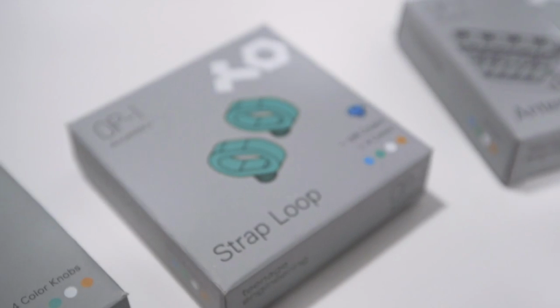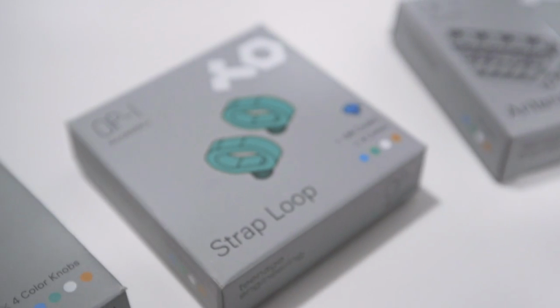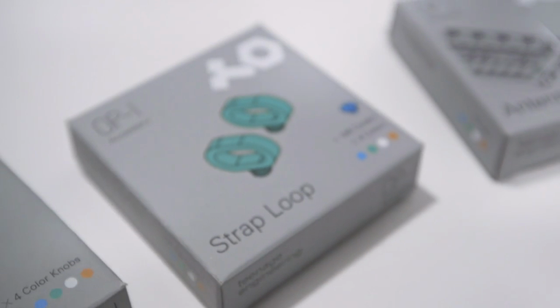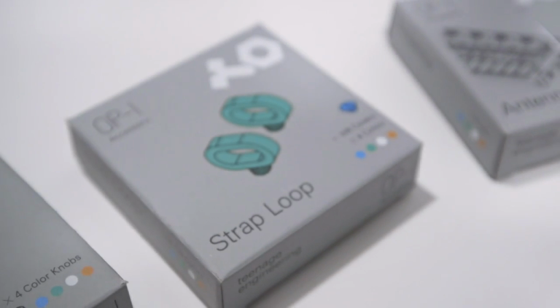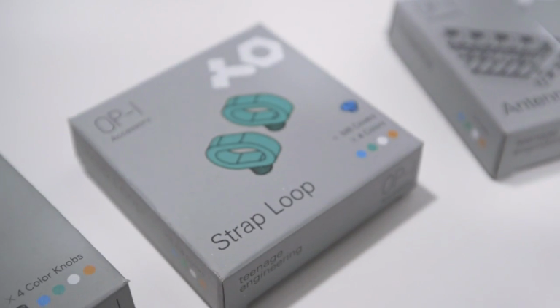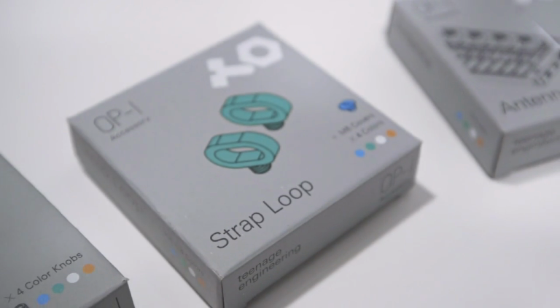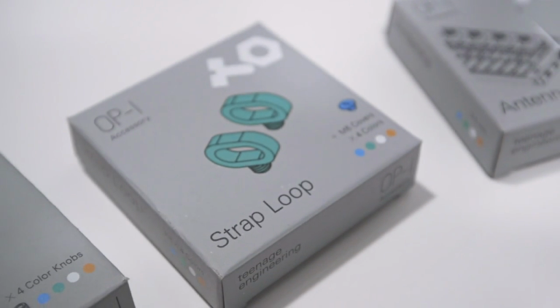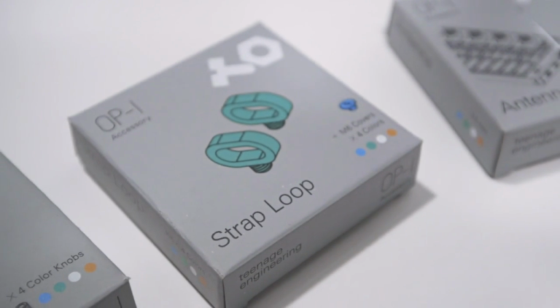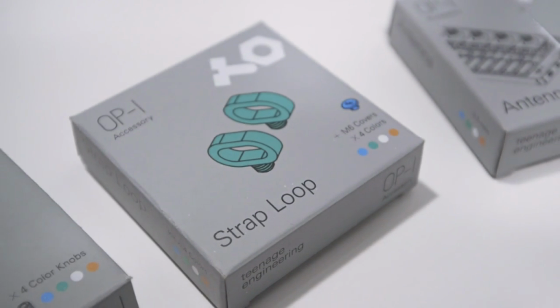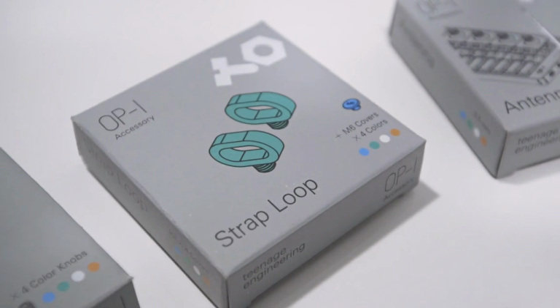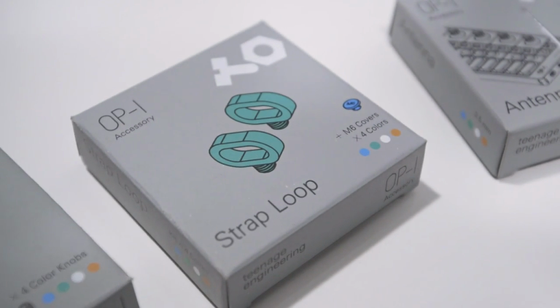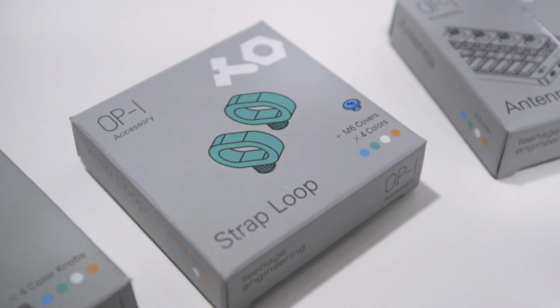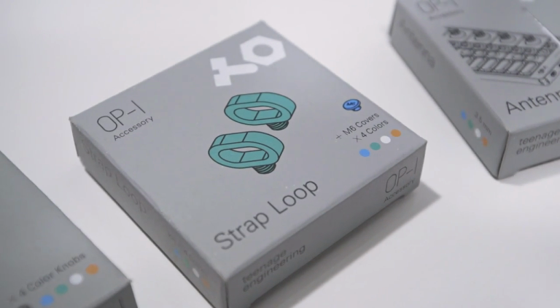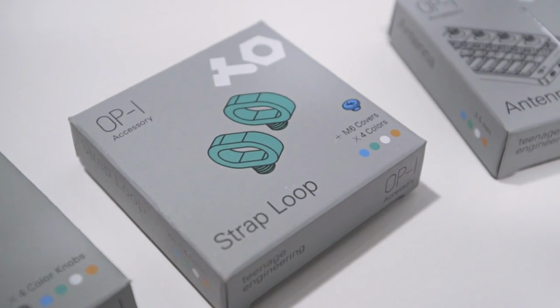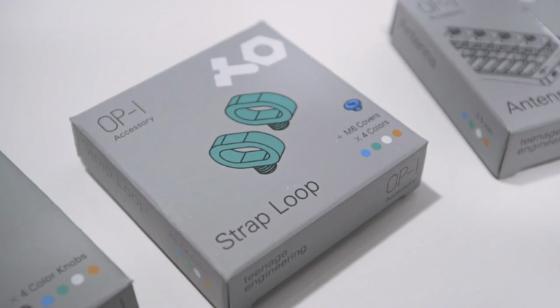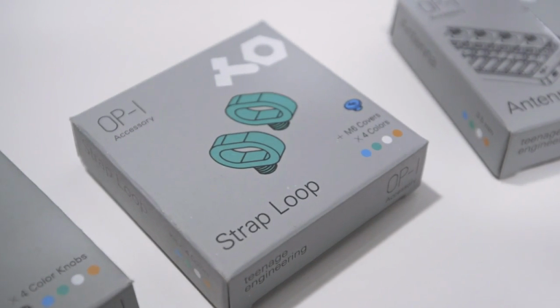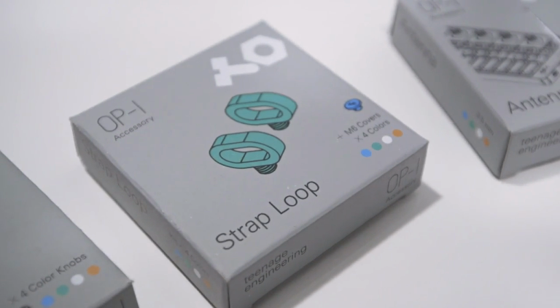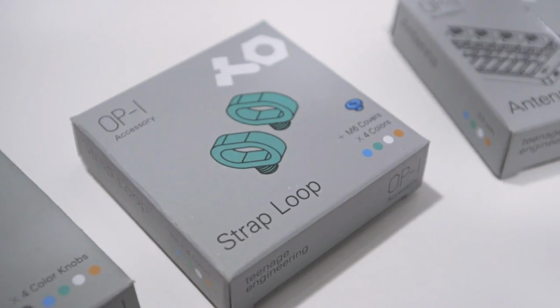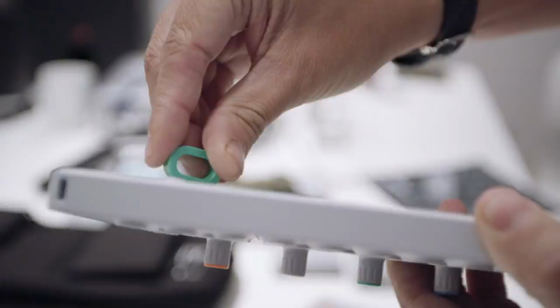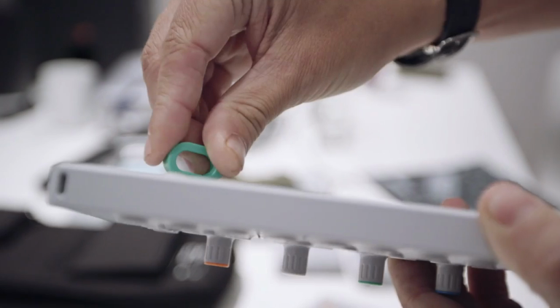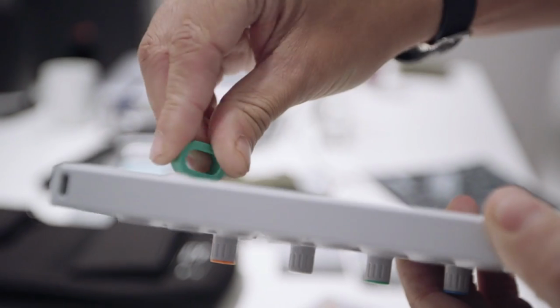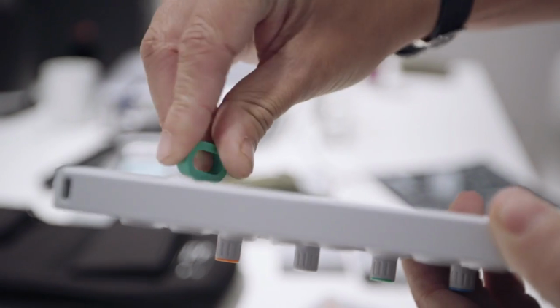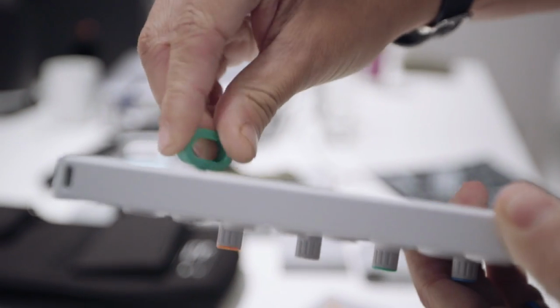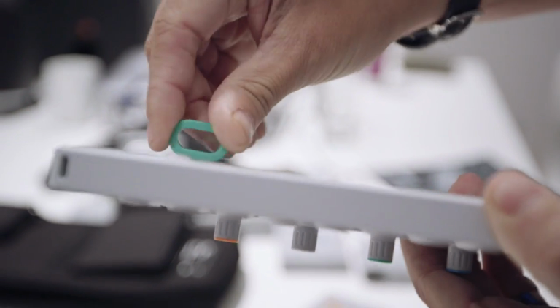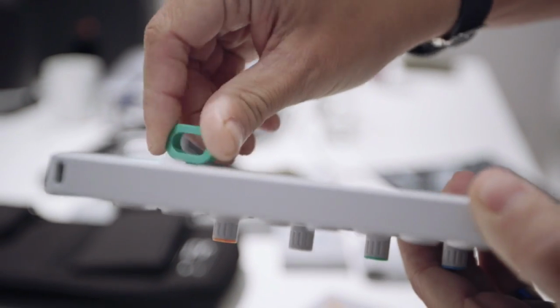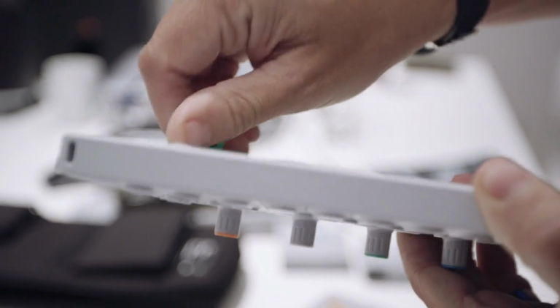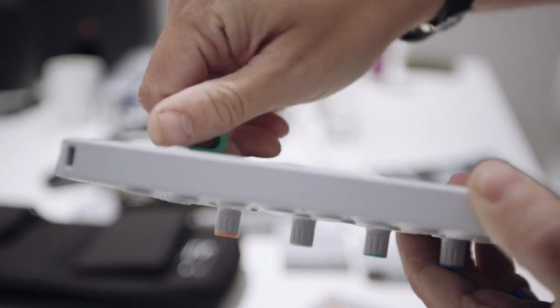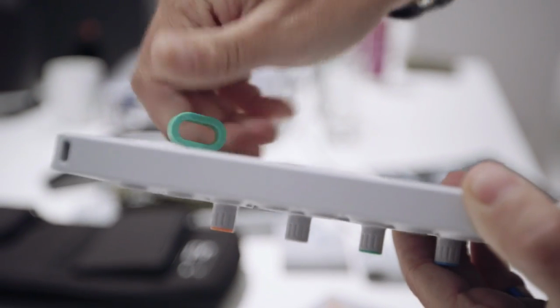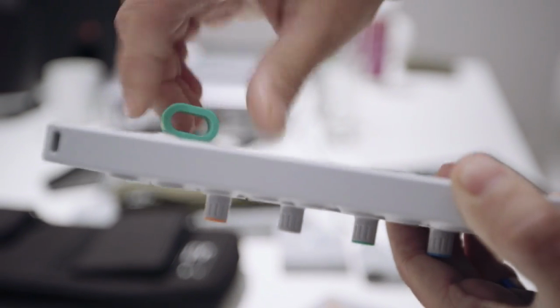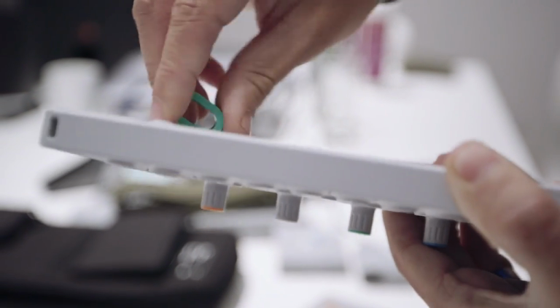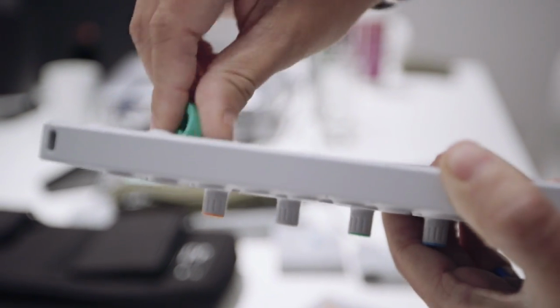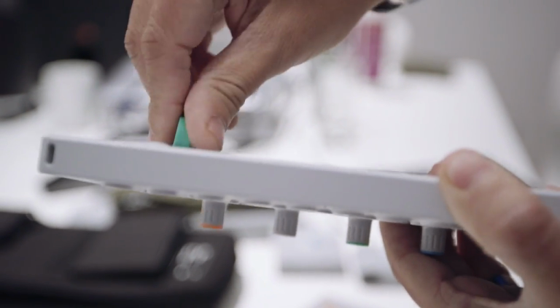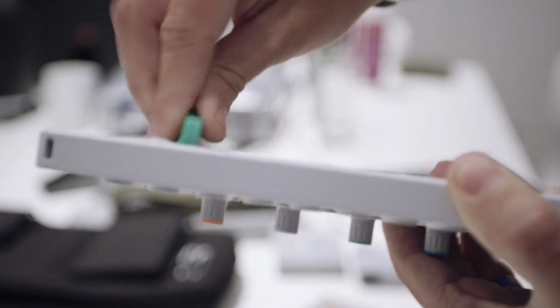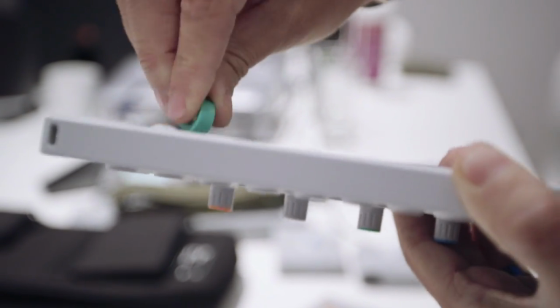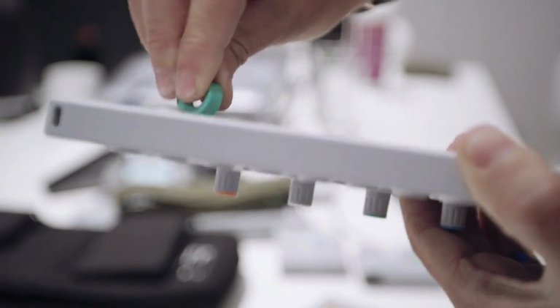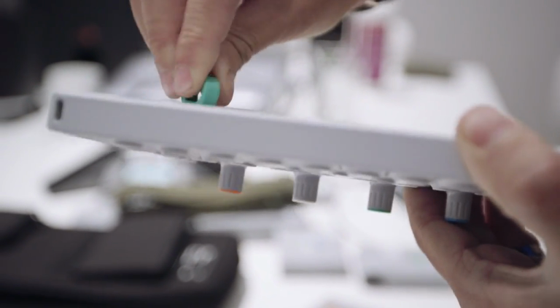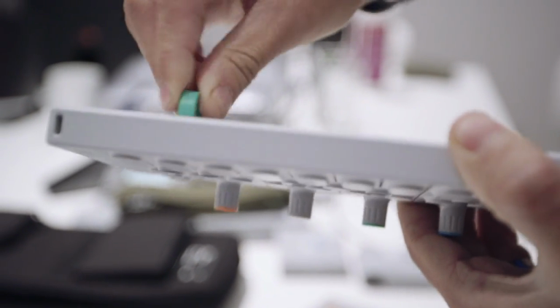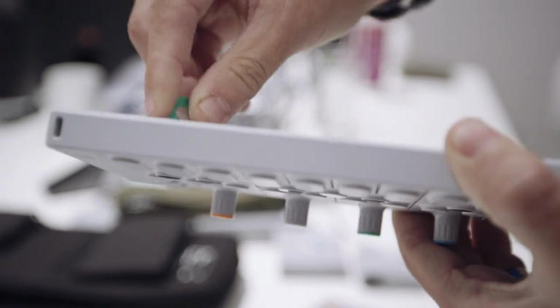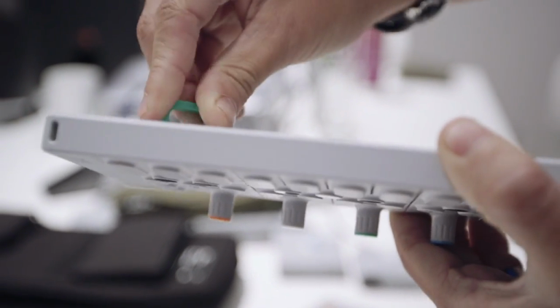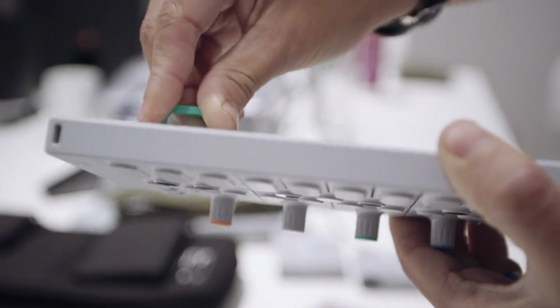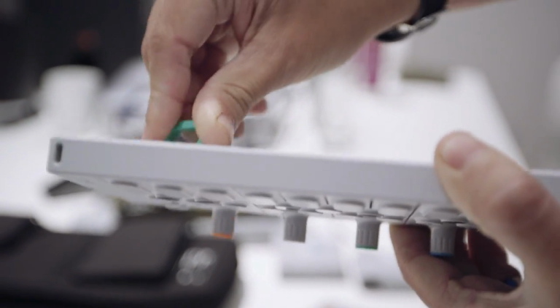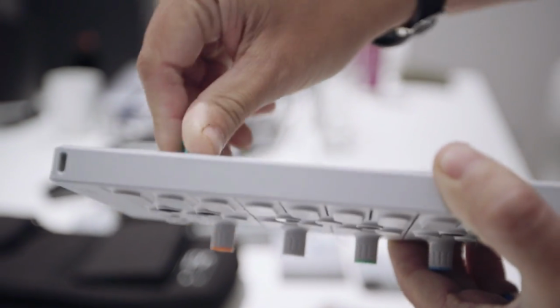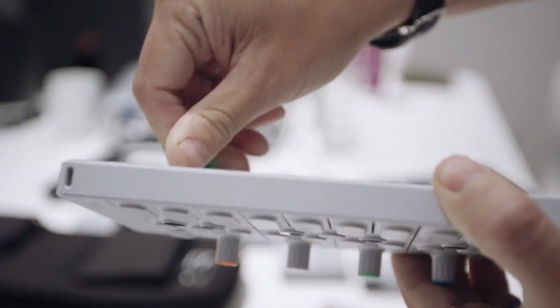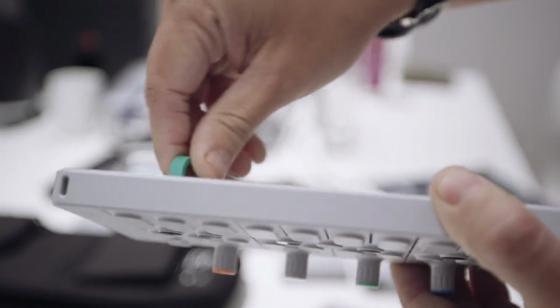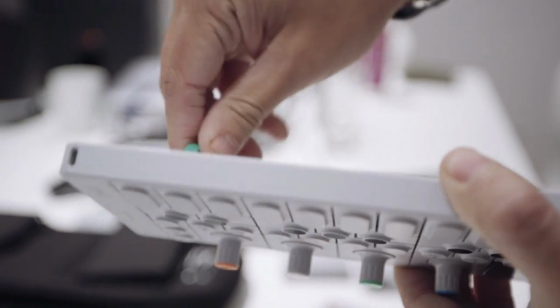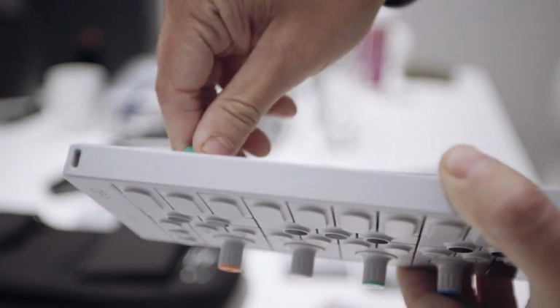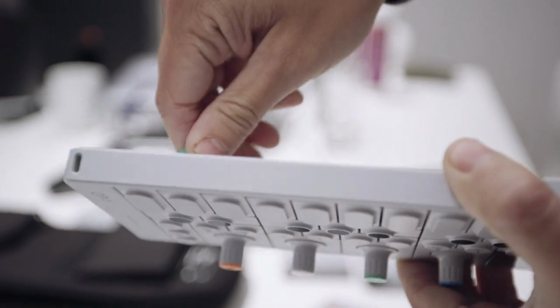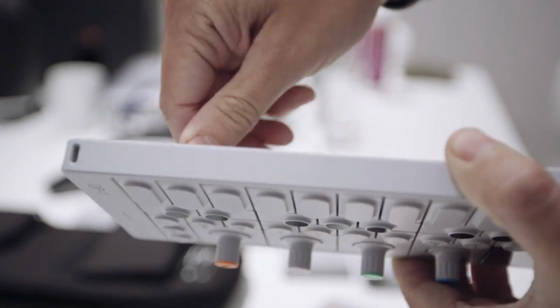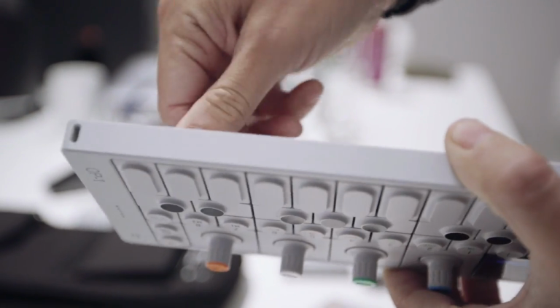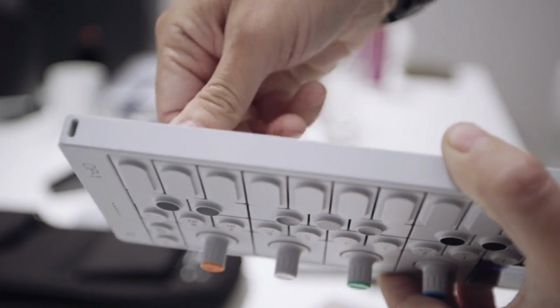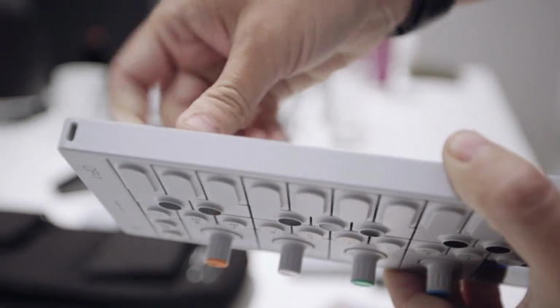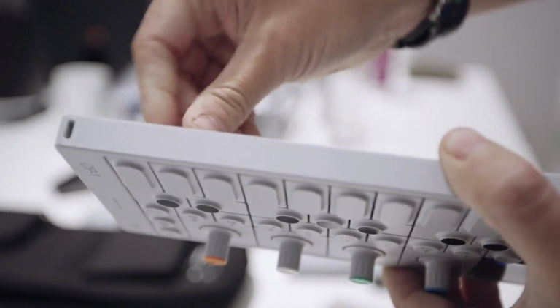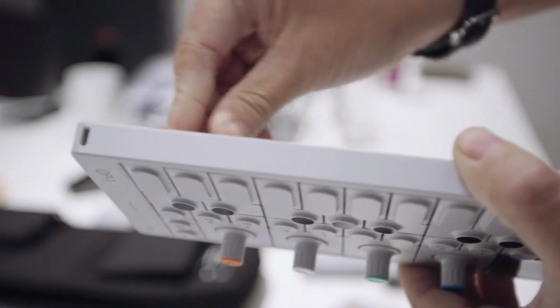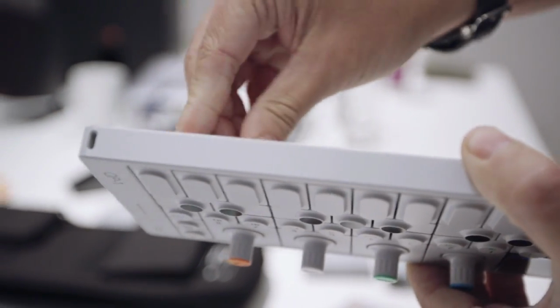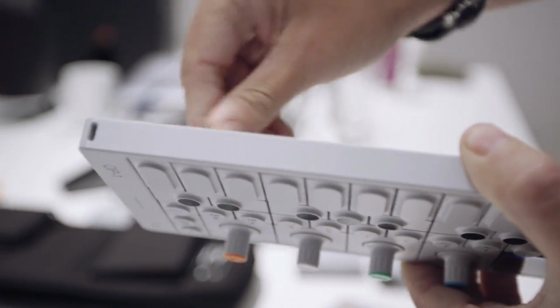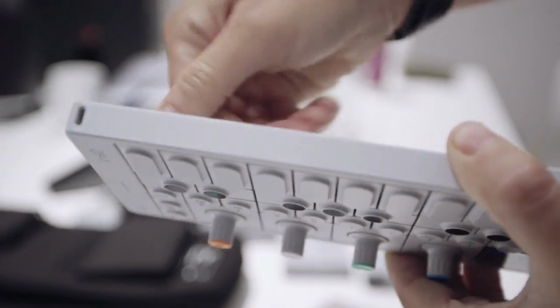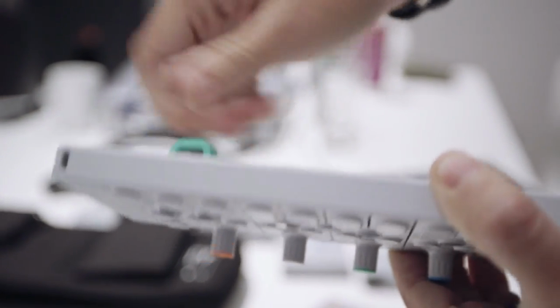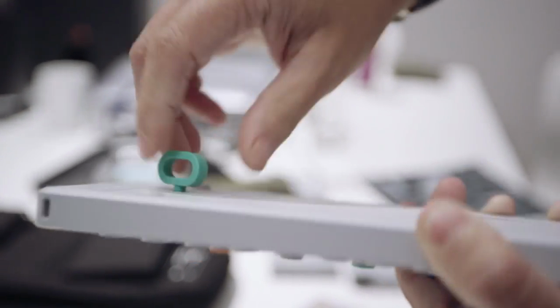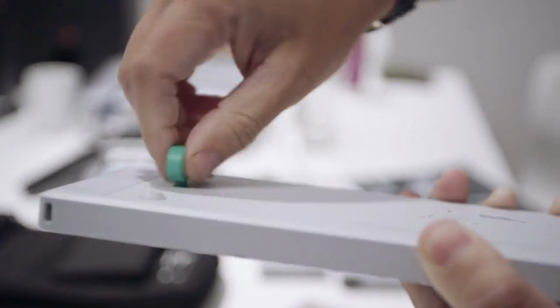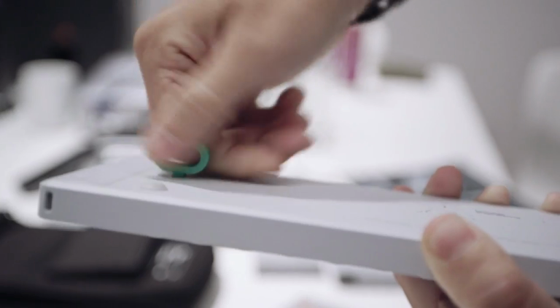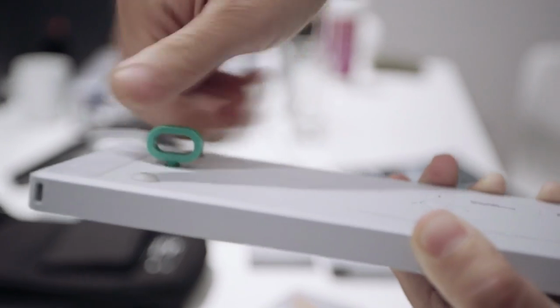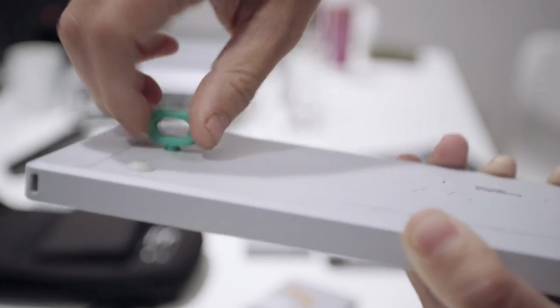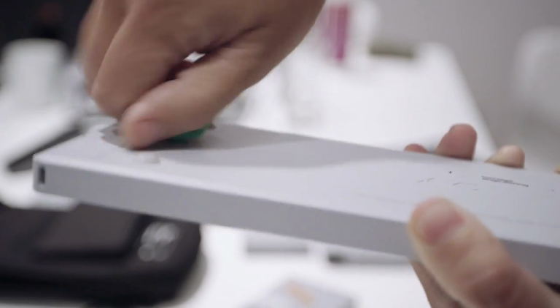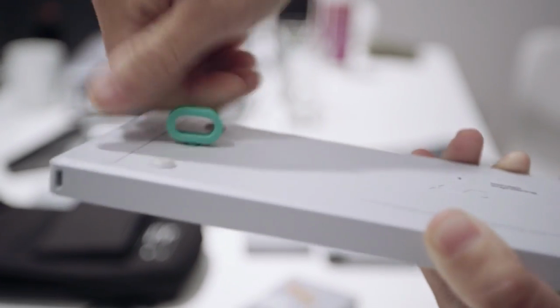Next up we have this — the strap loop. You screw it here on the back side, like this.